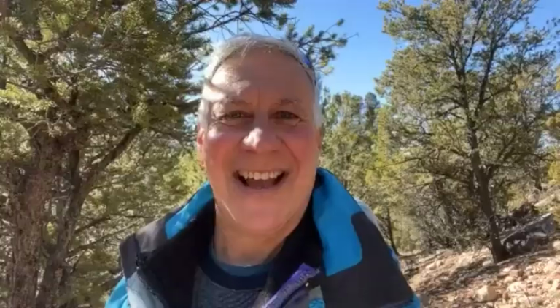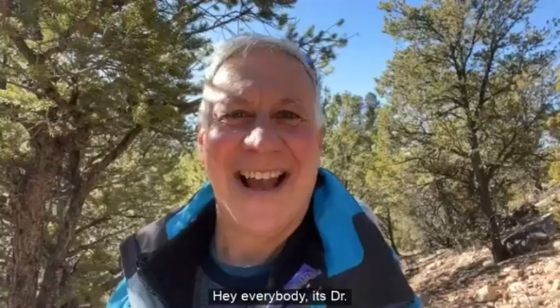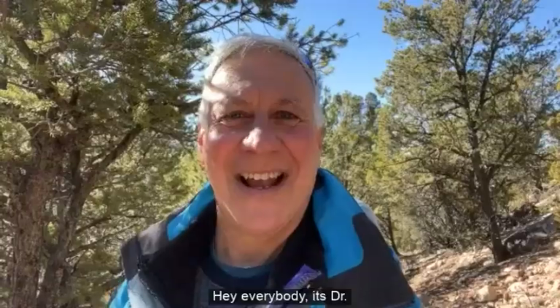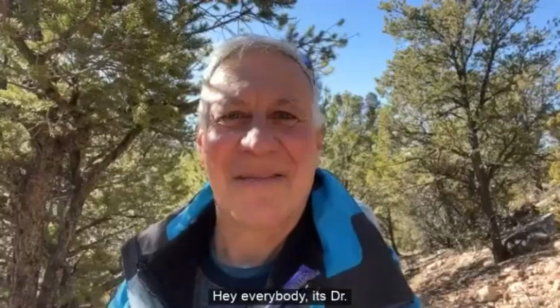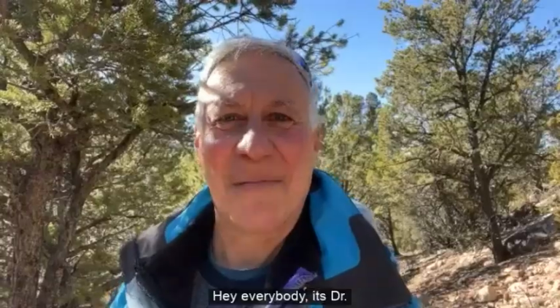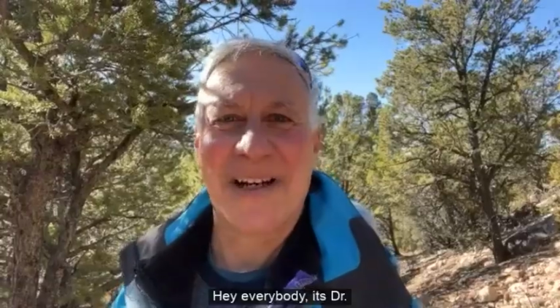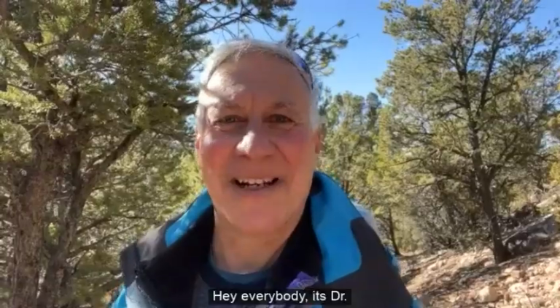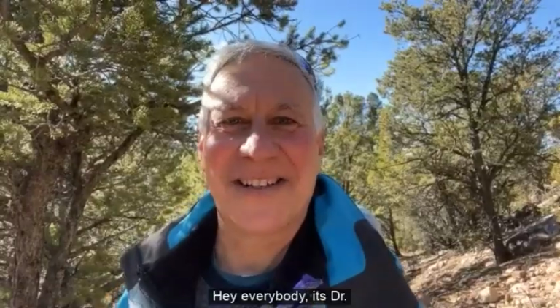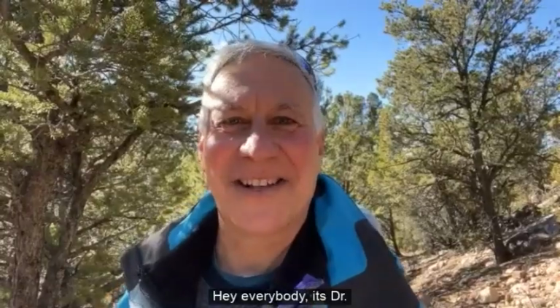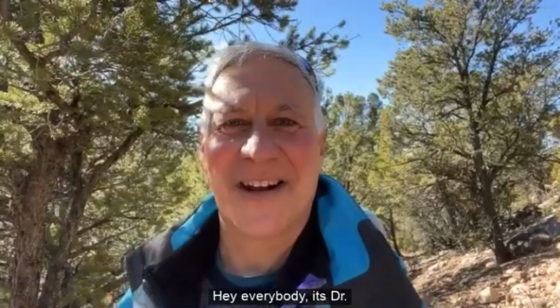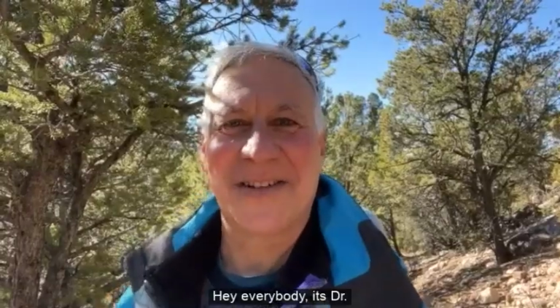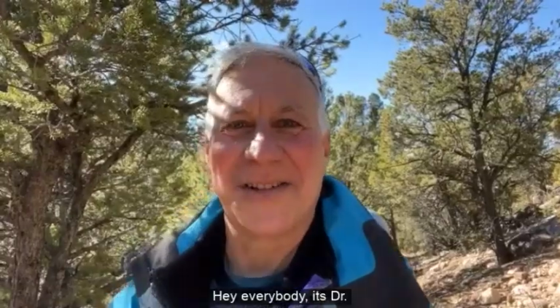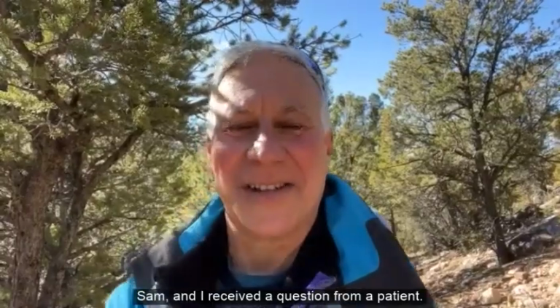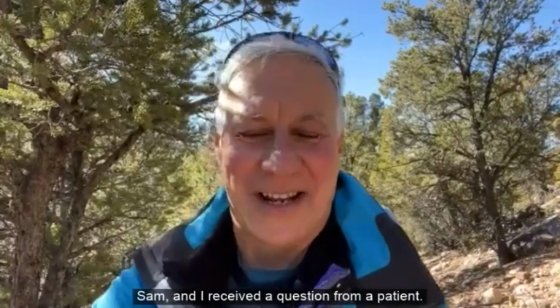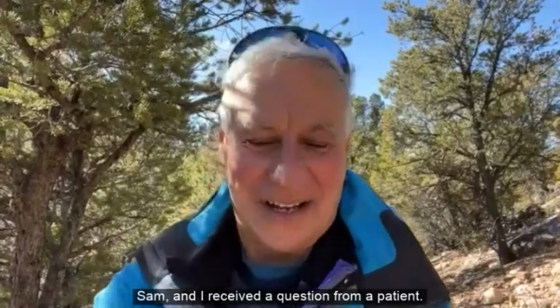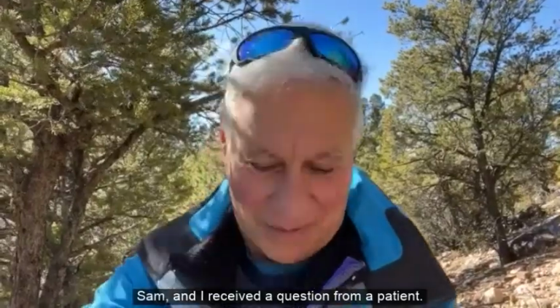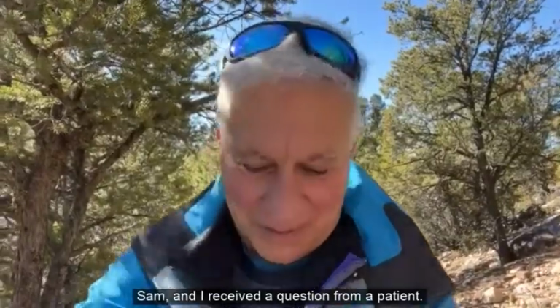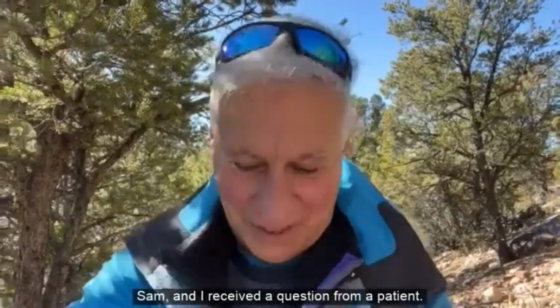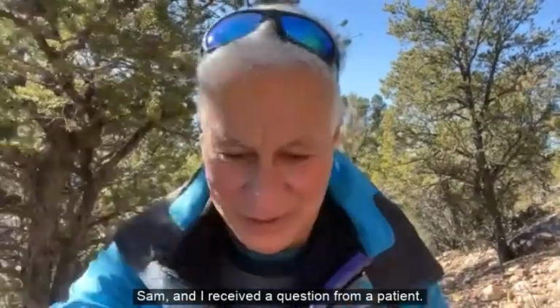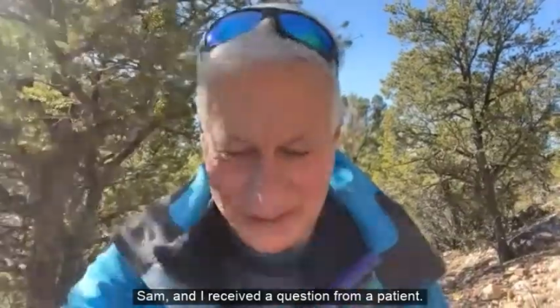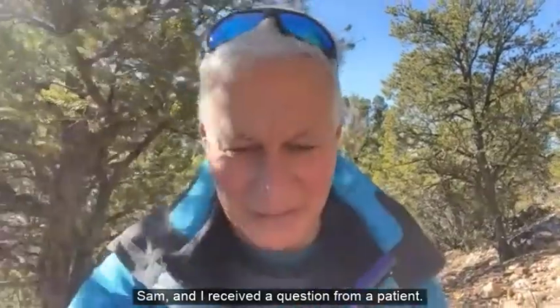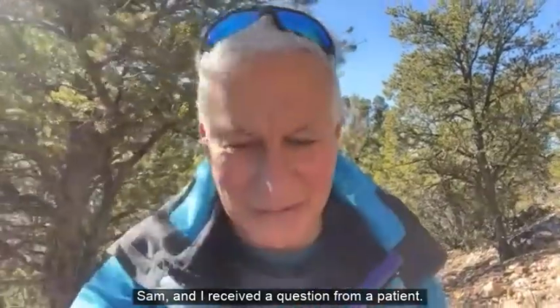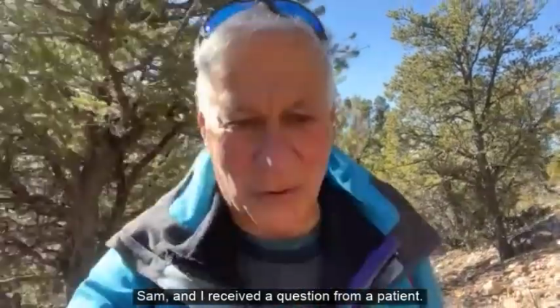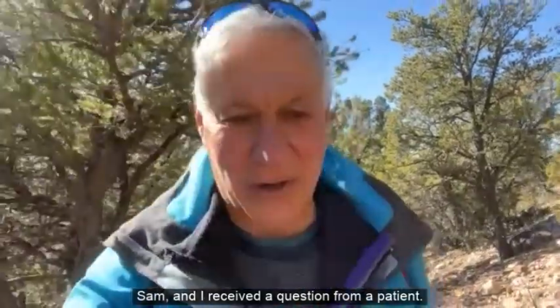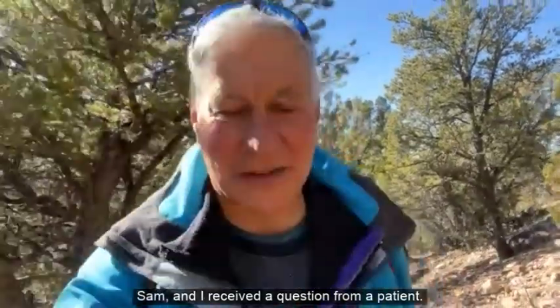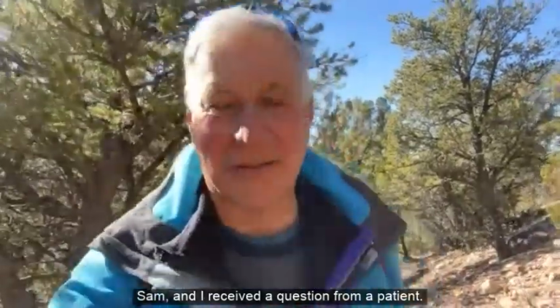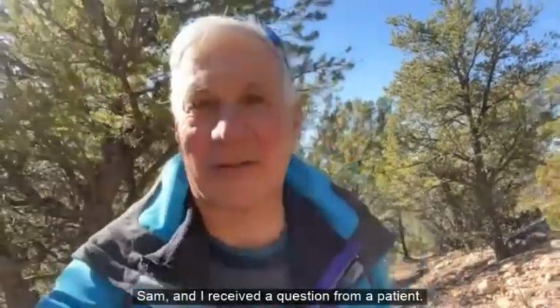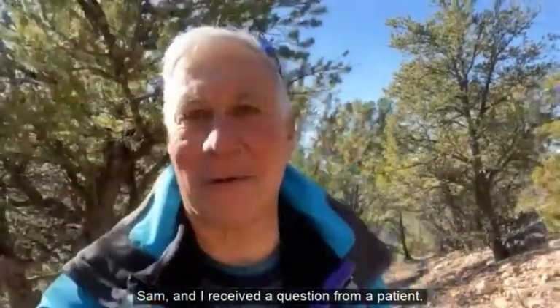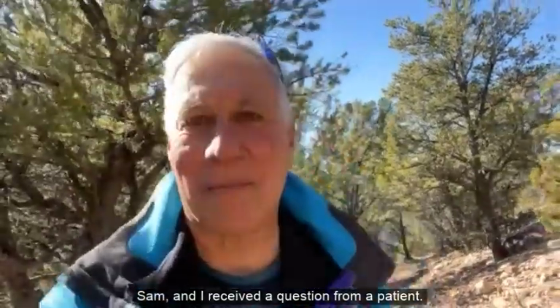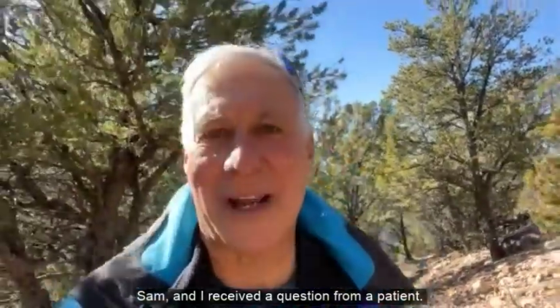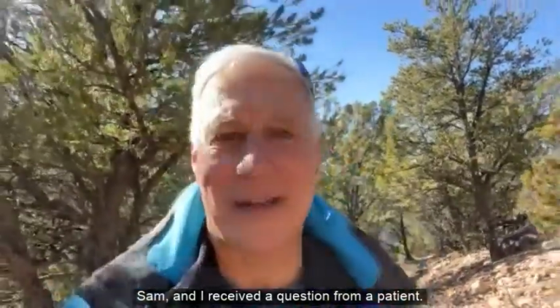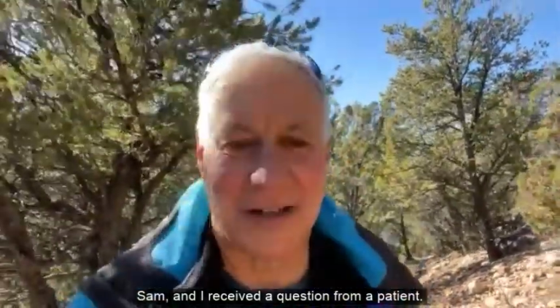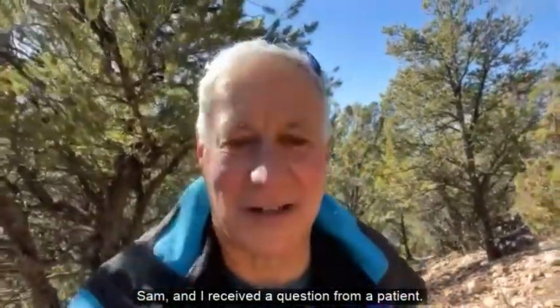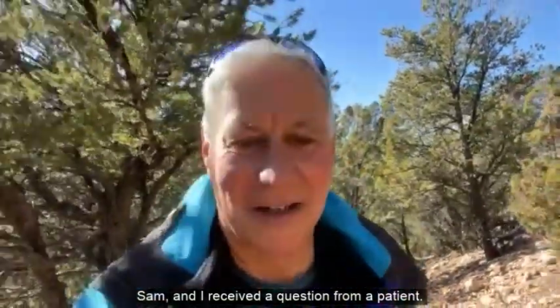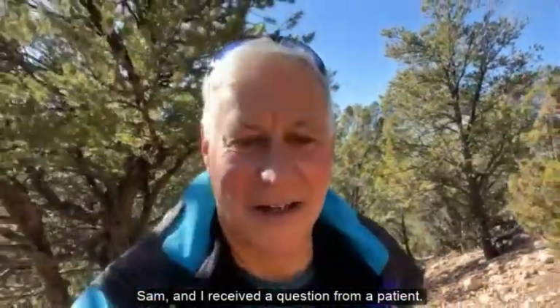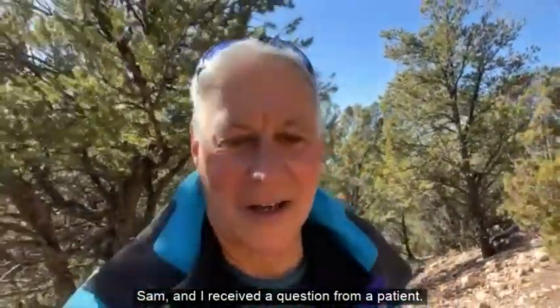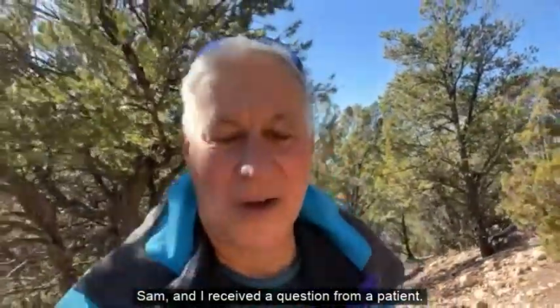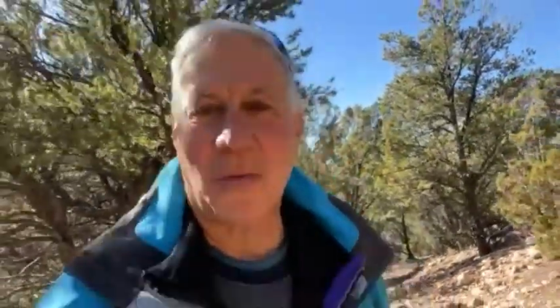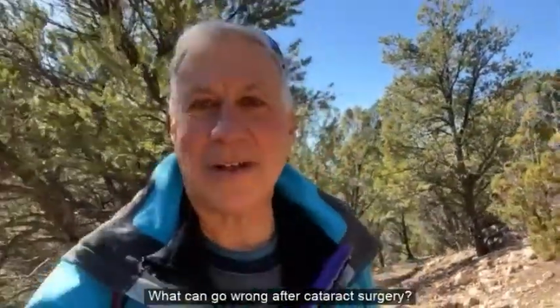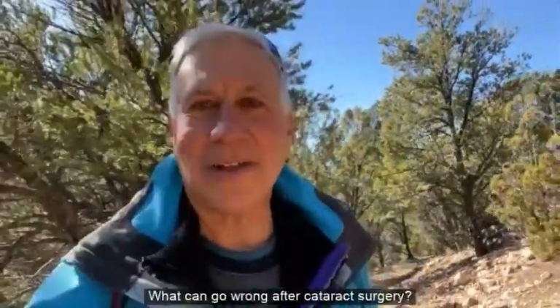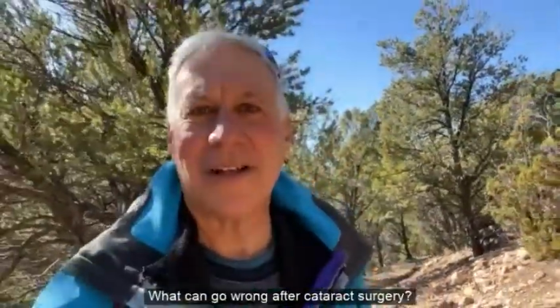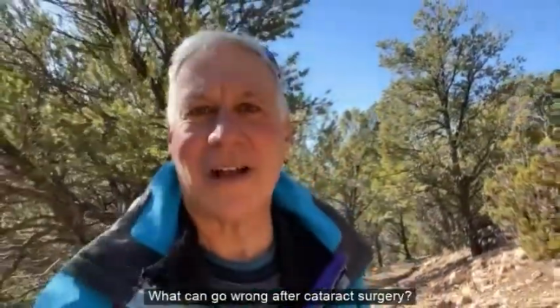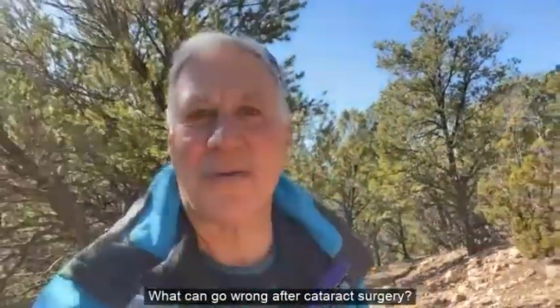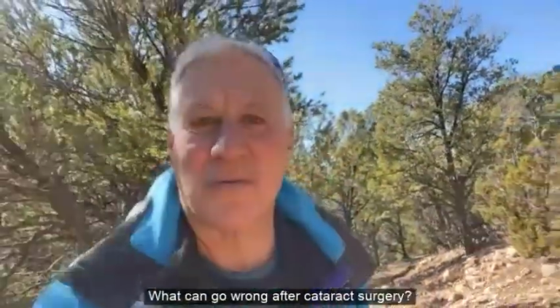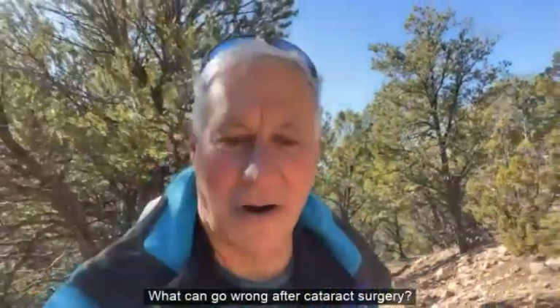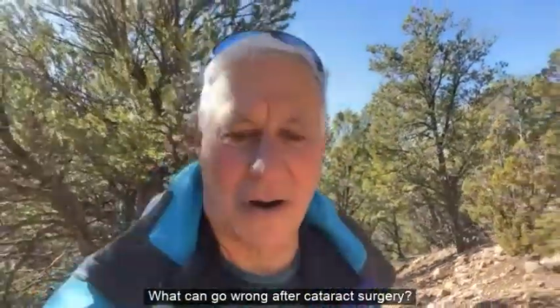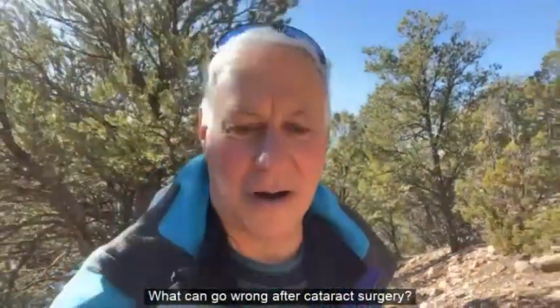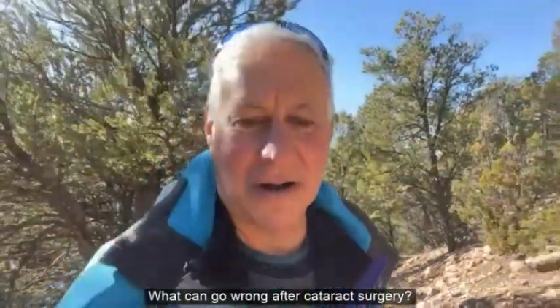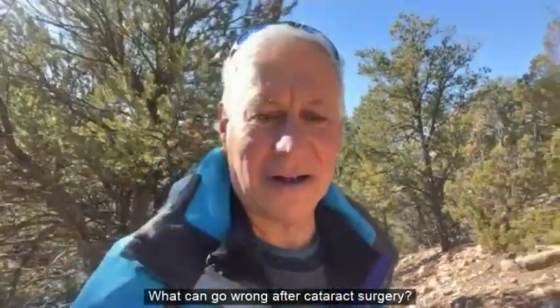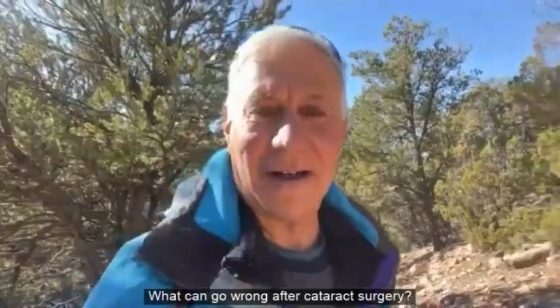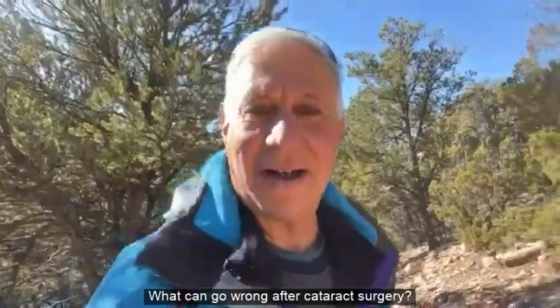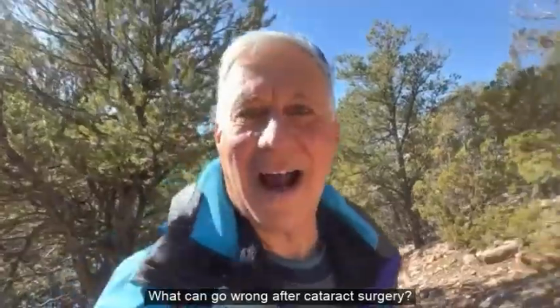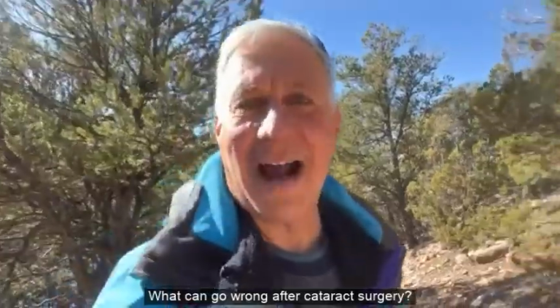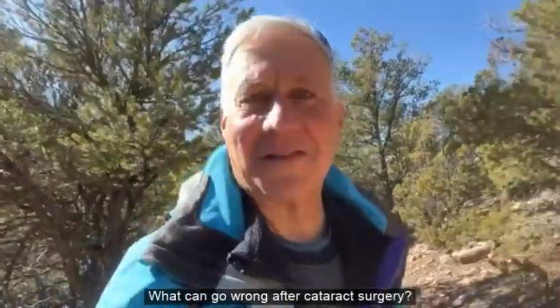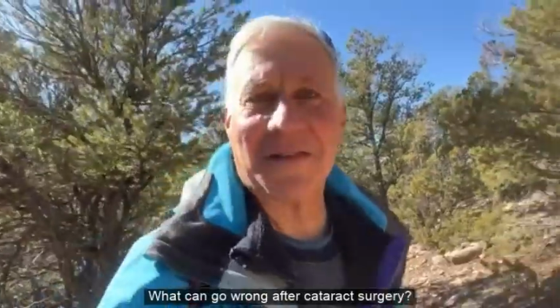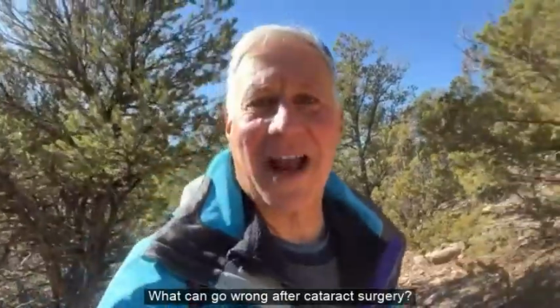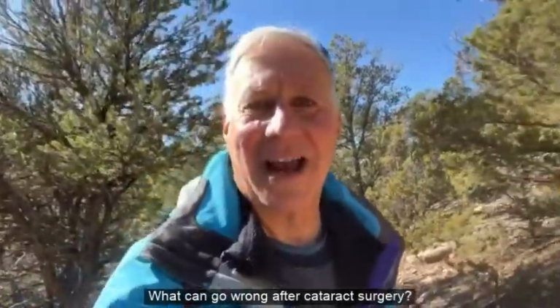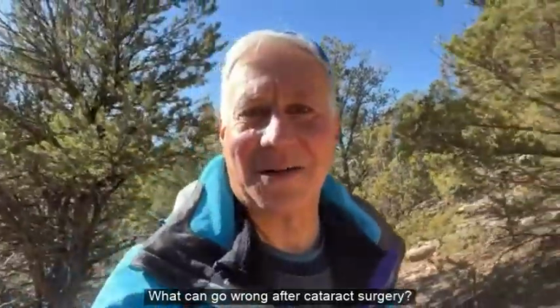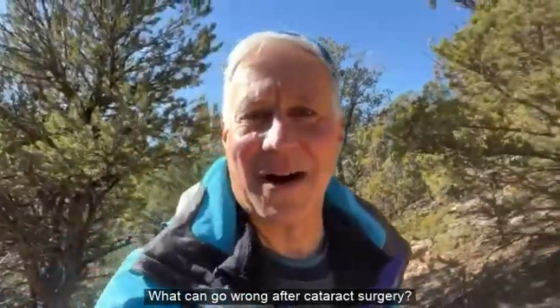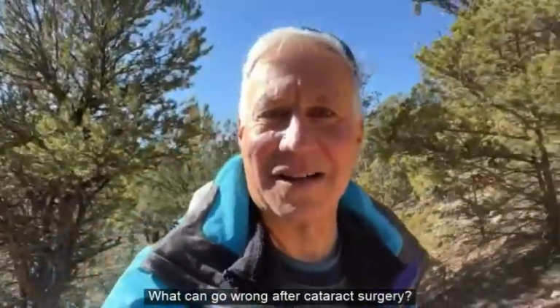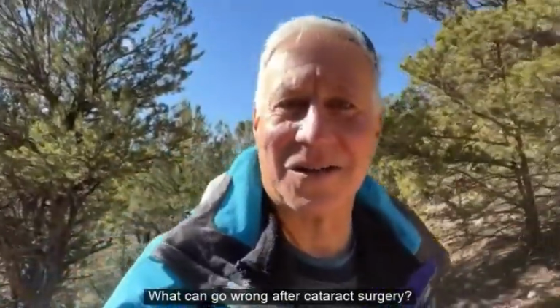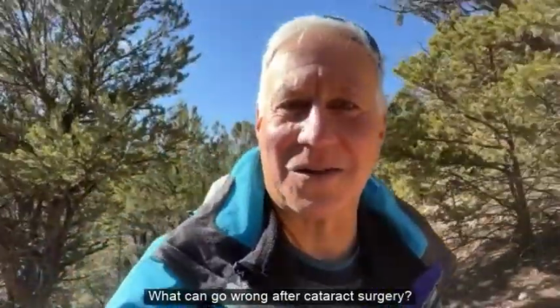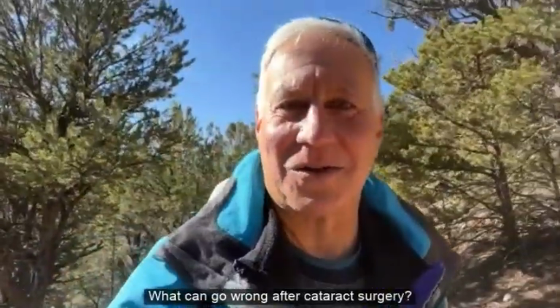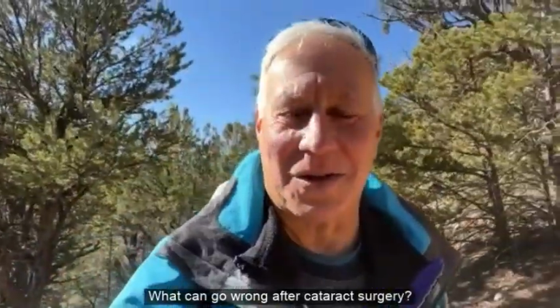Hey everybody, it's Dr. Sam and I received a question from a patient: what can go wrong after cataract surgery?